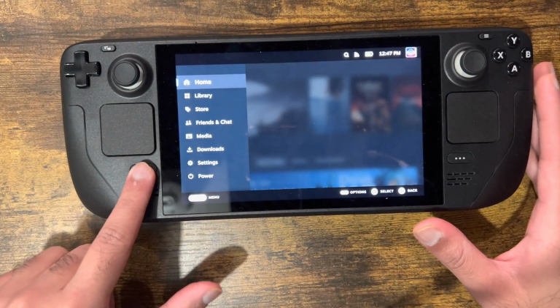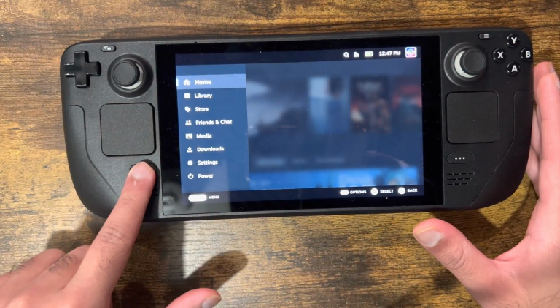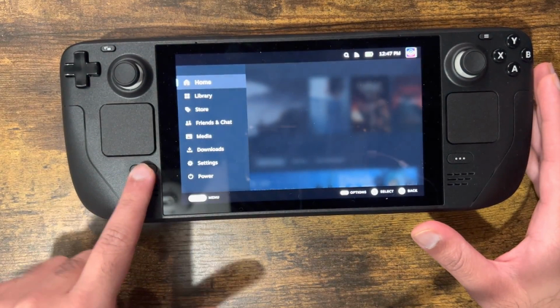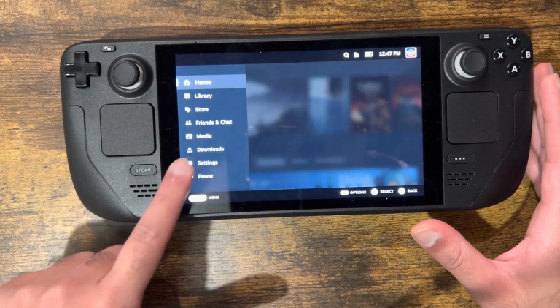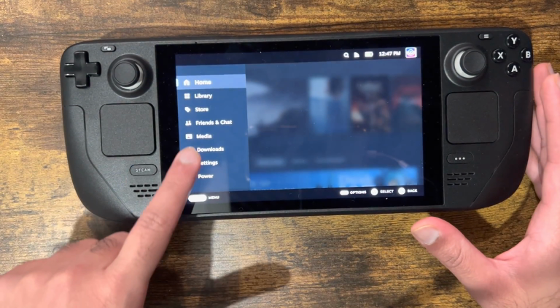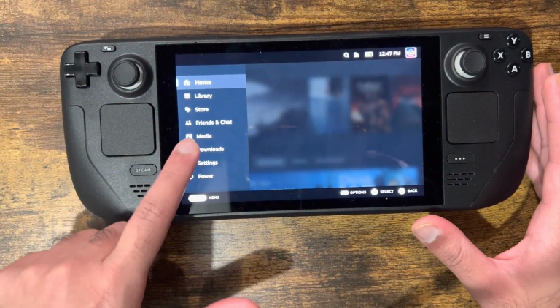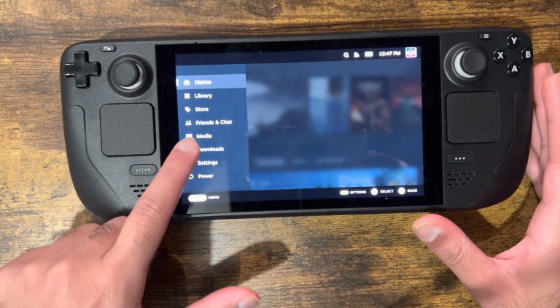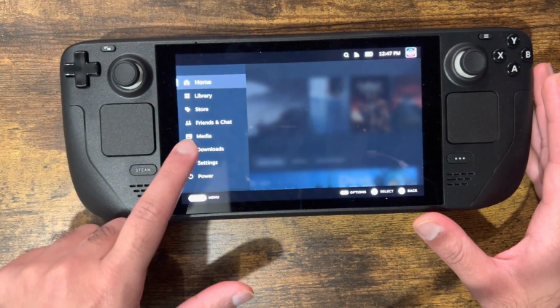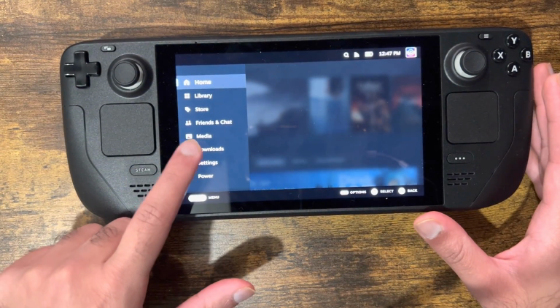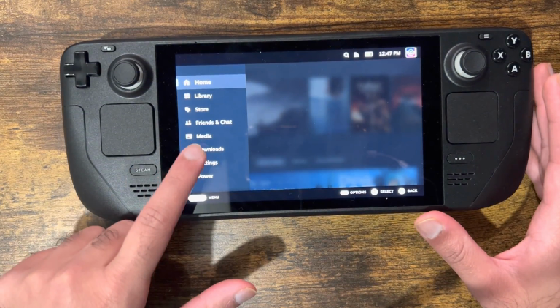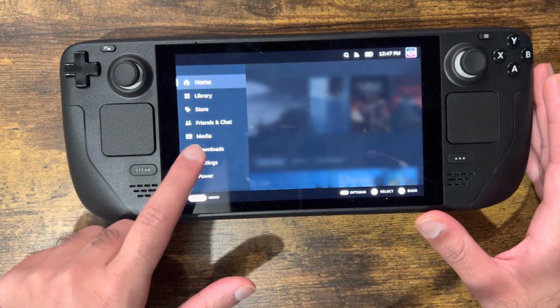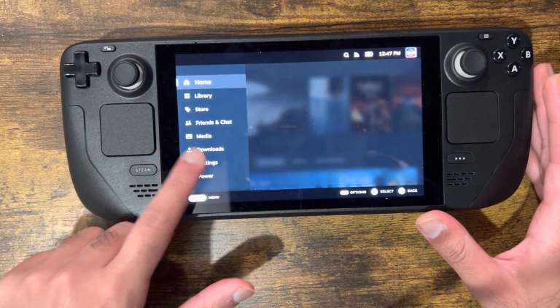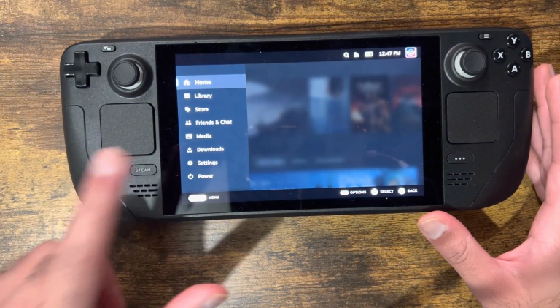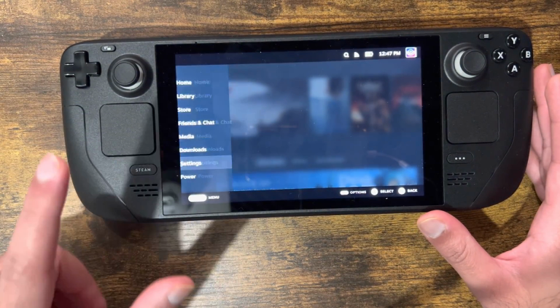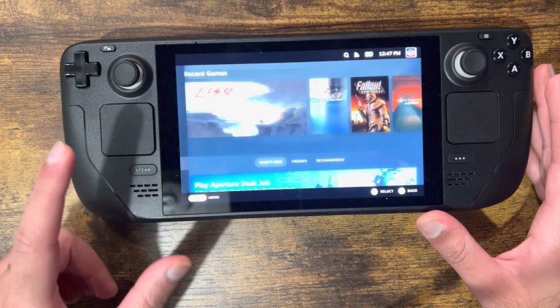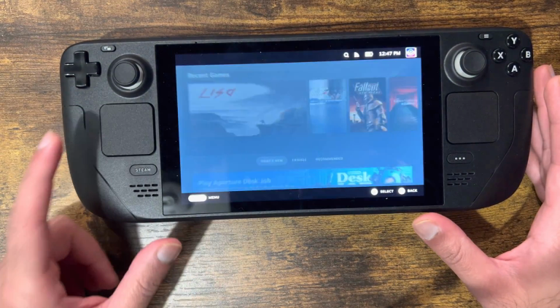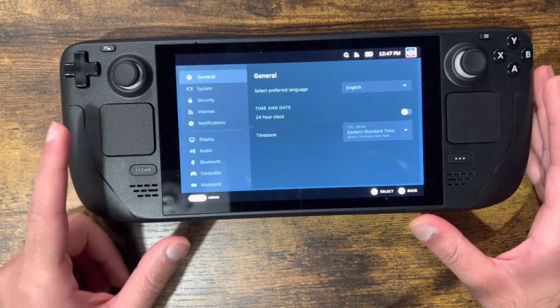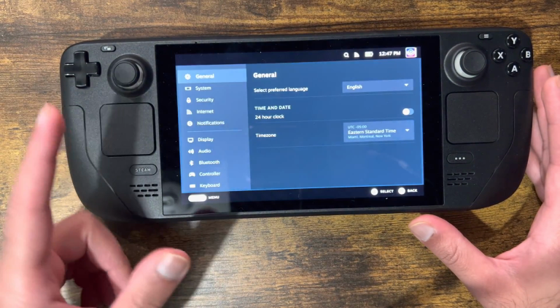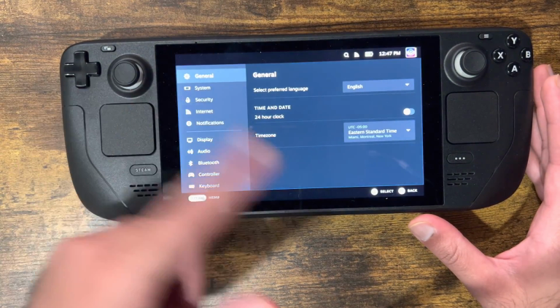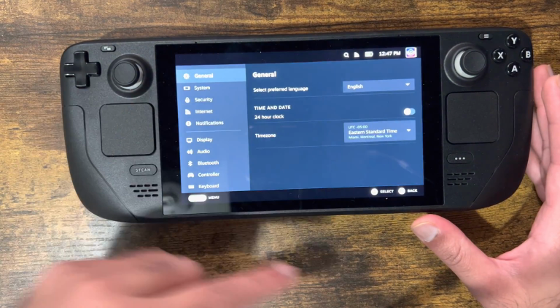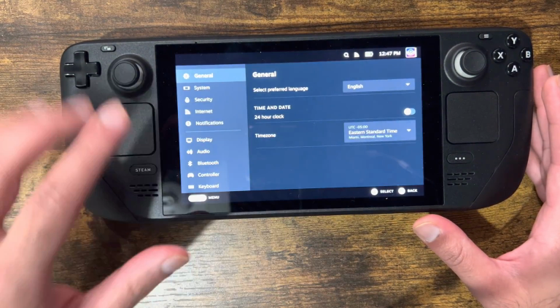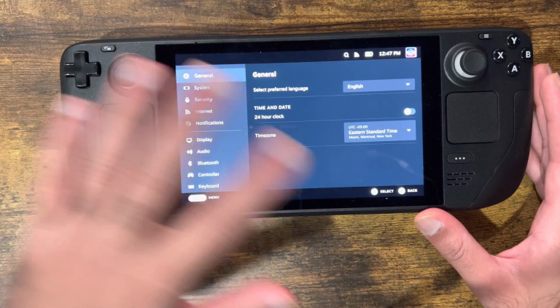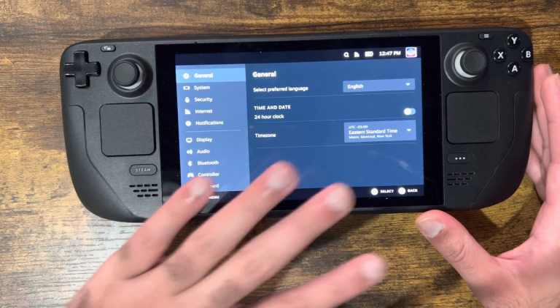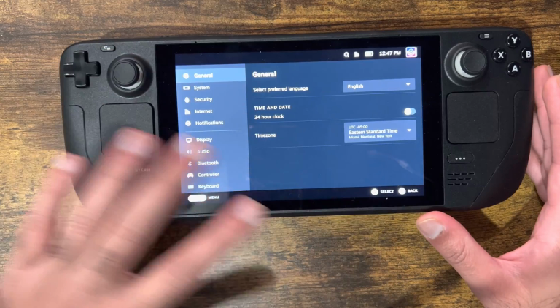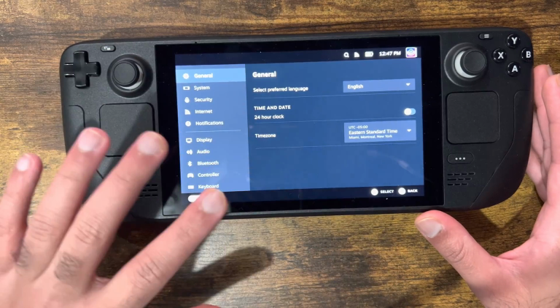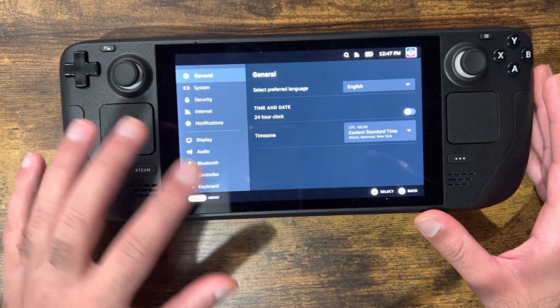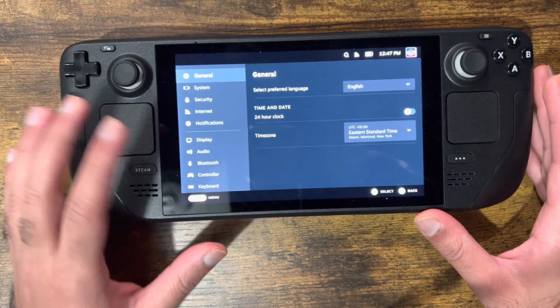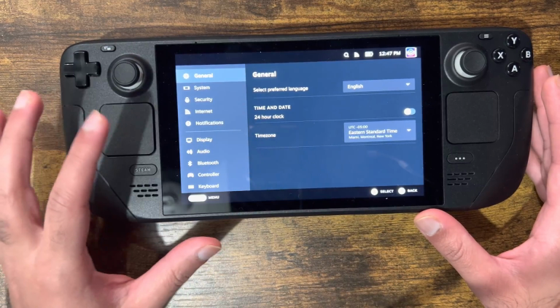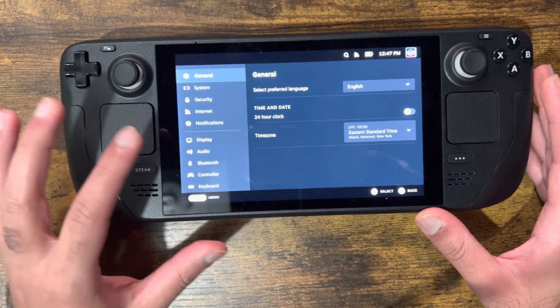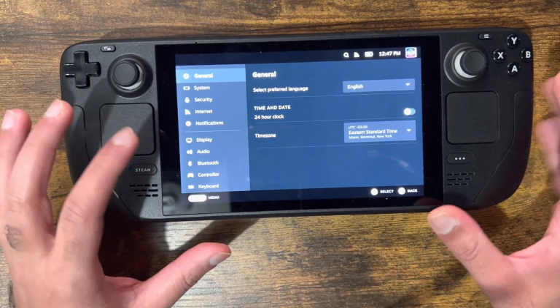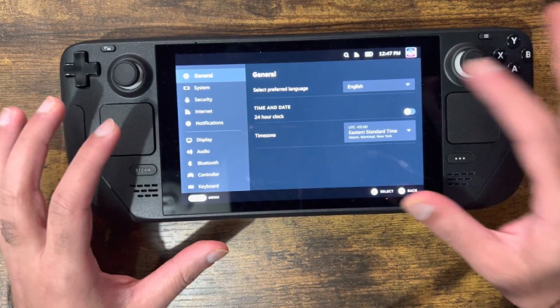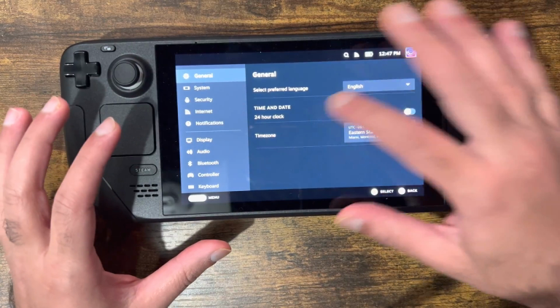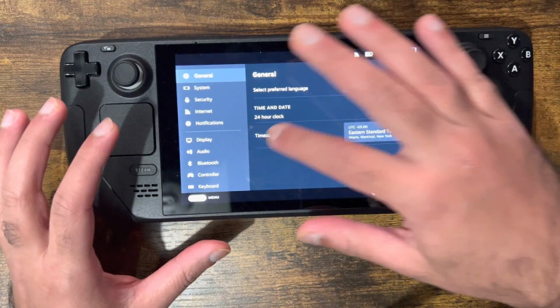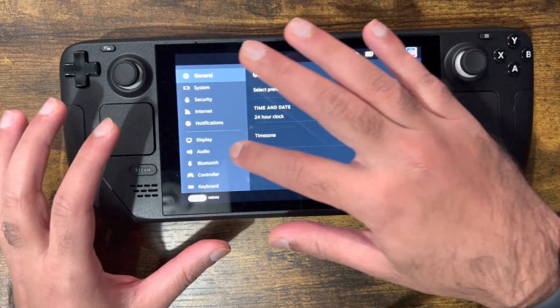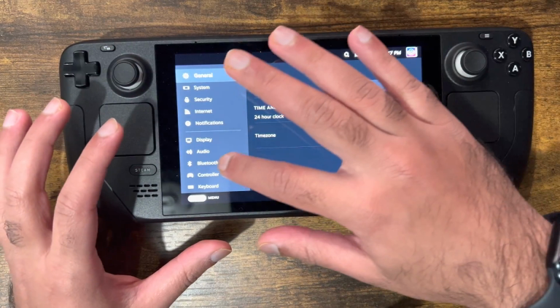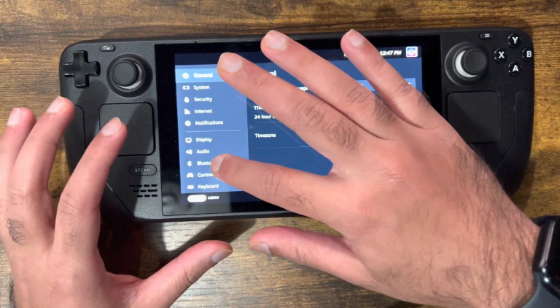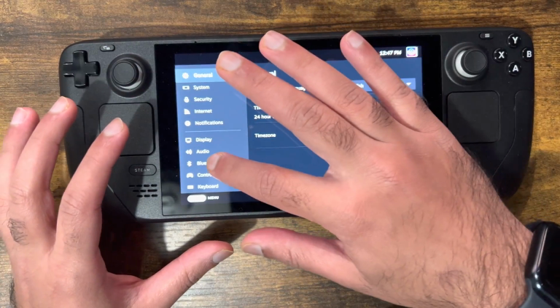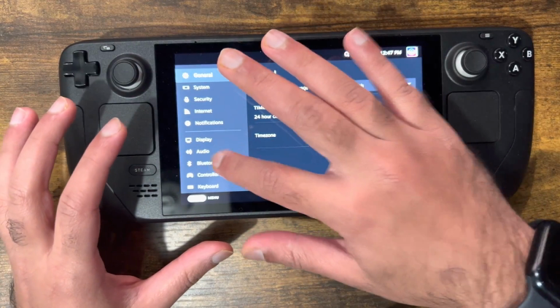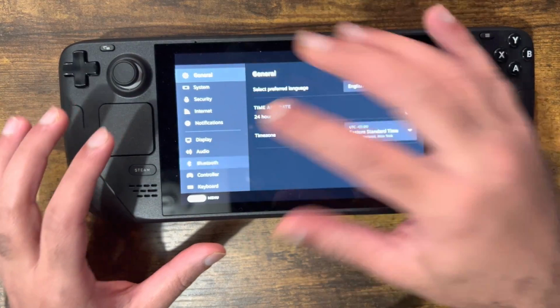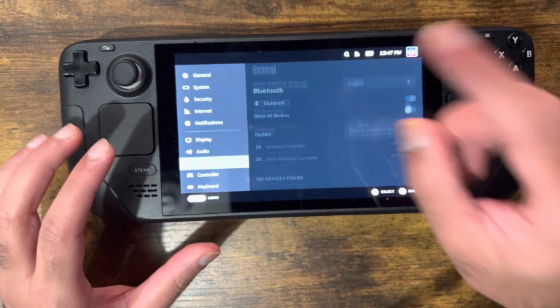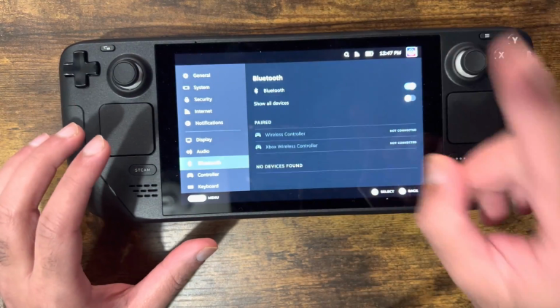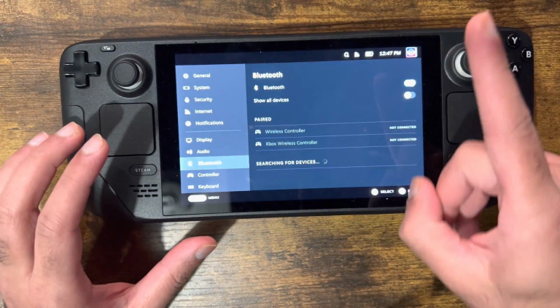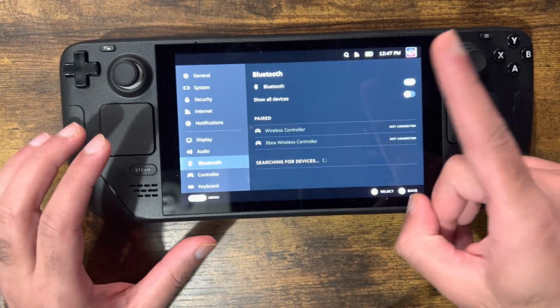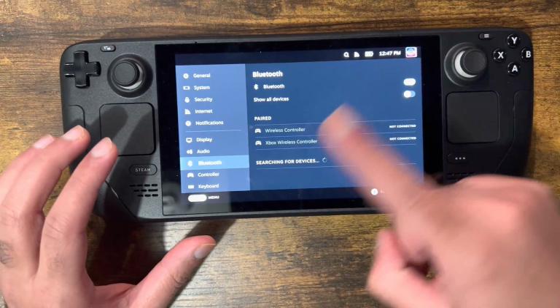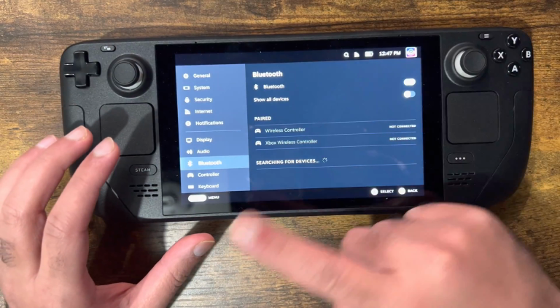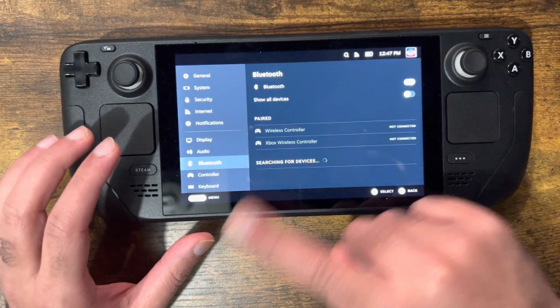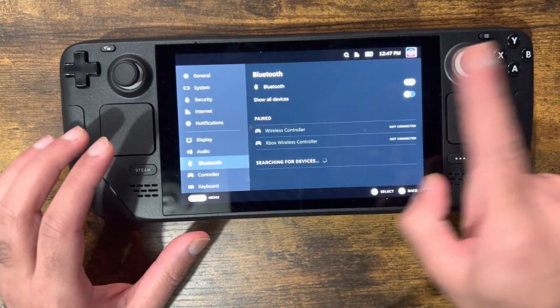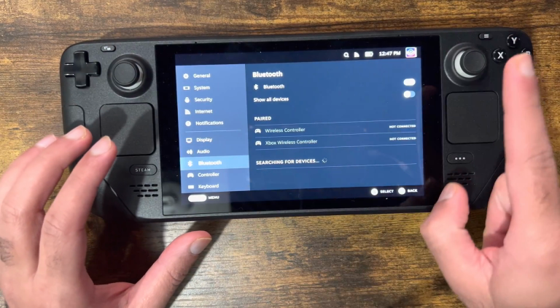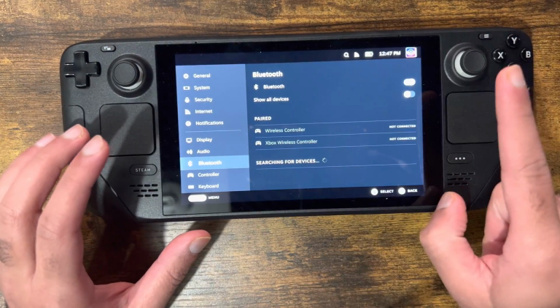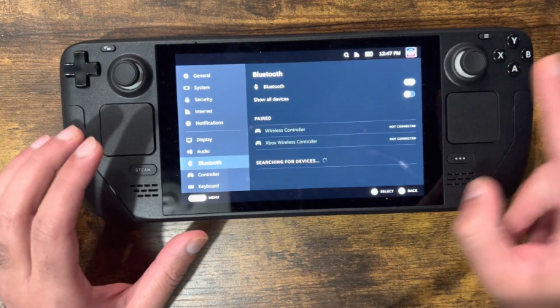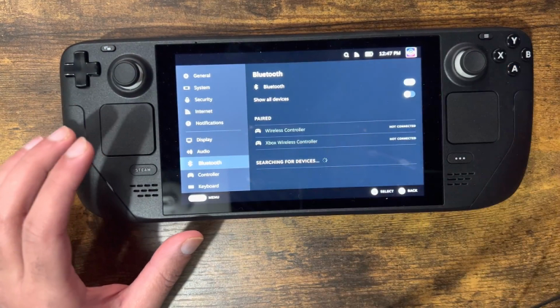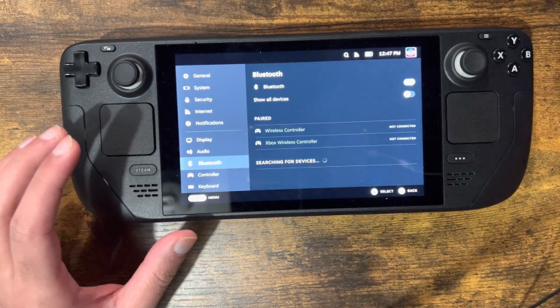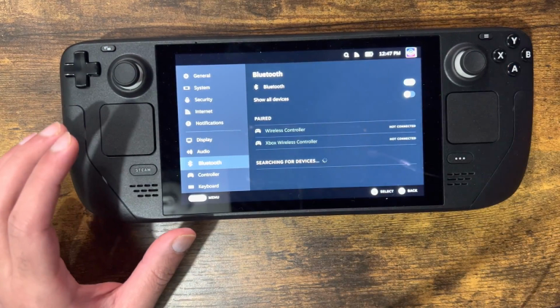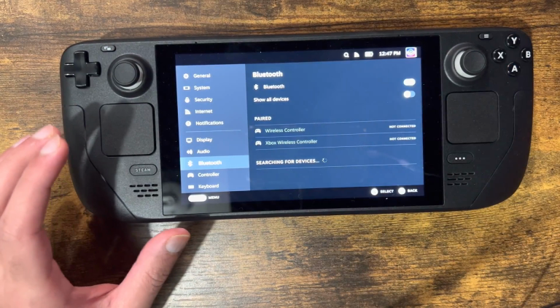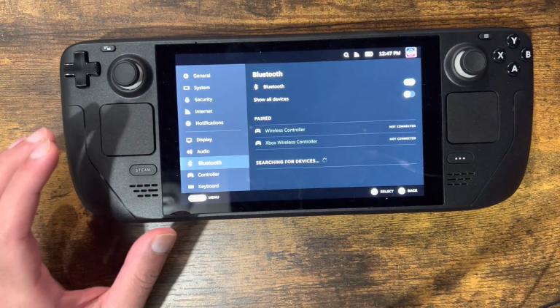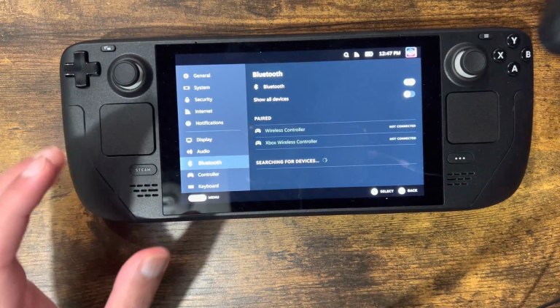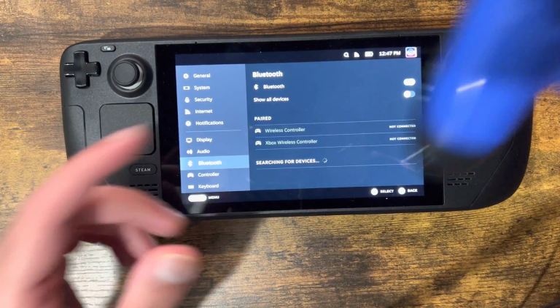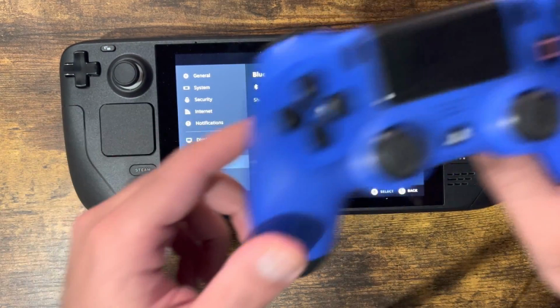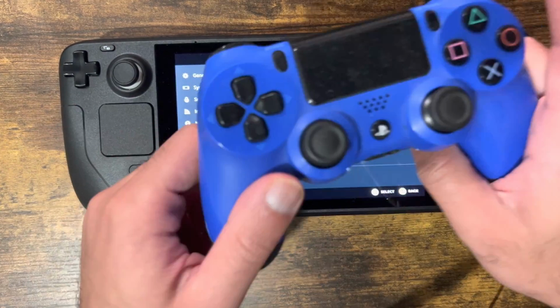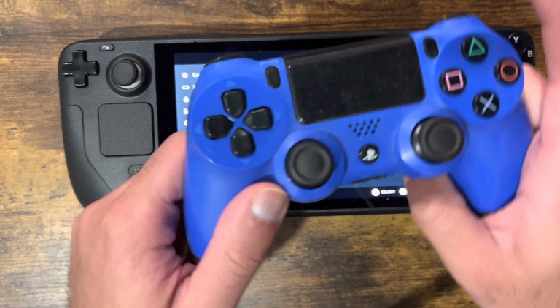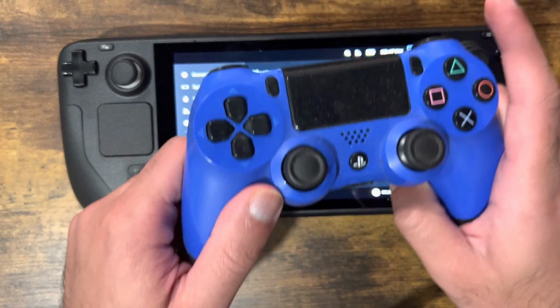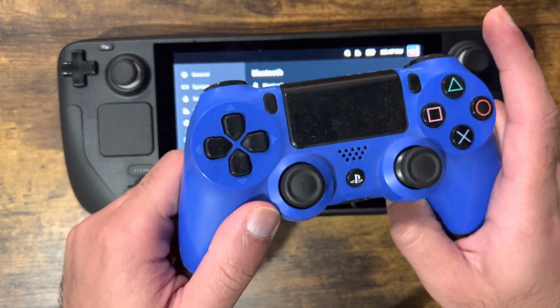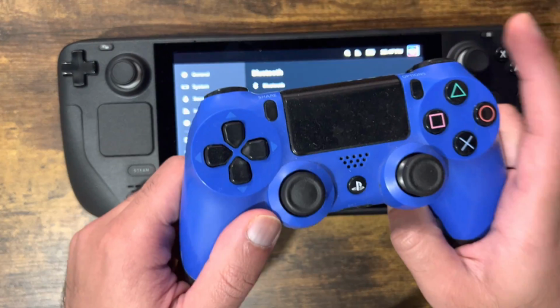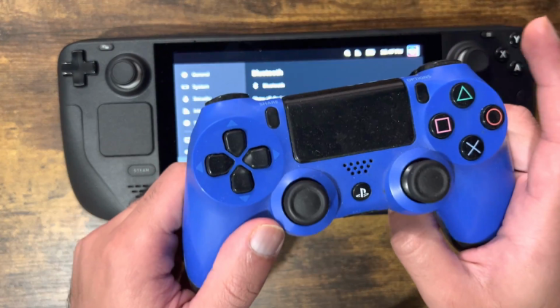You want to click into Settings. Once you're in this screen, you want to click into Bluetooth — not Controller.